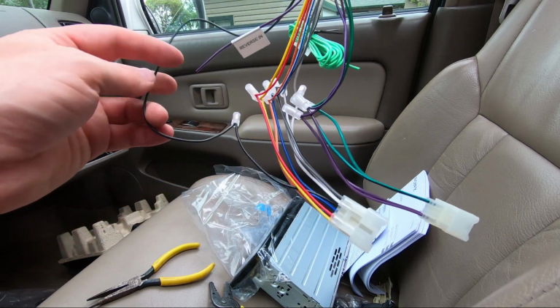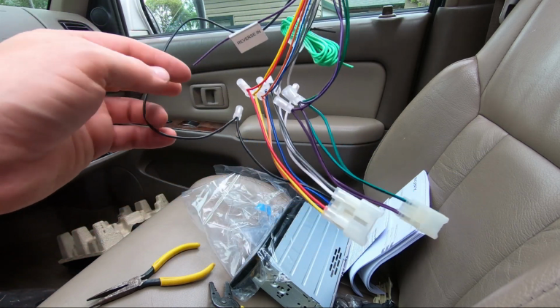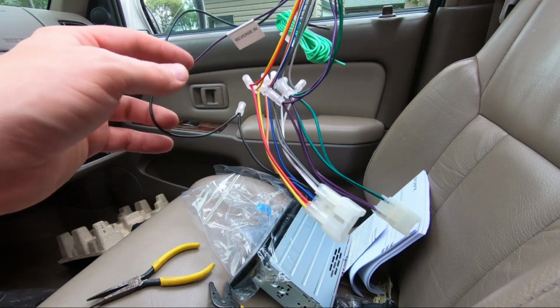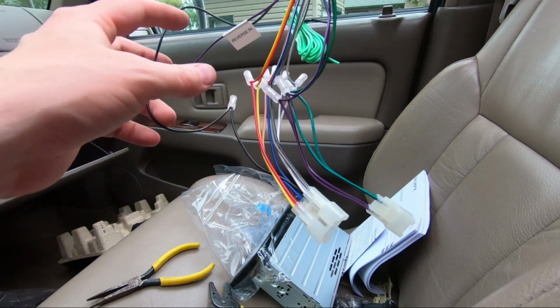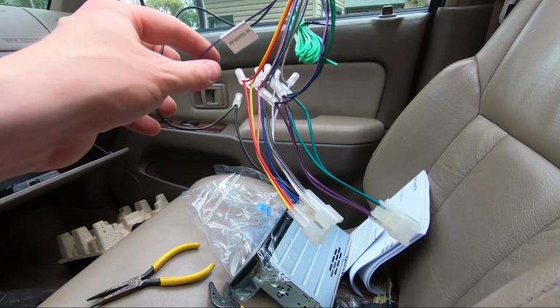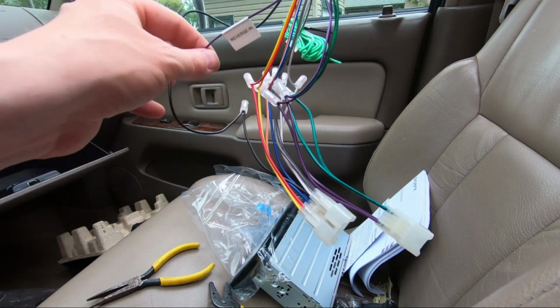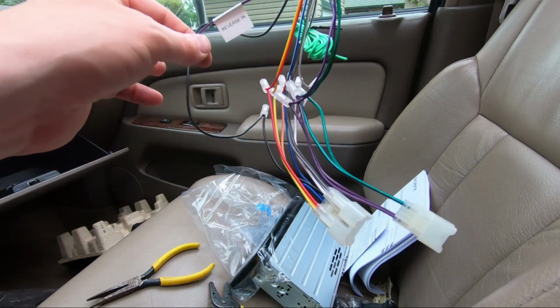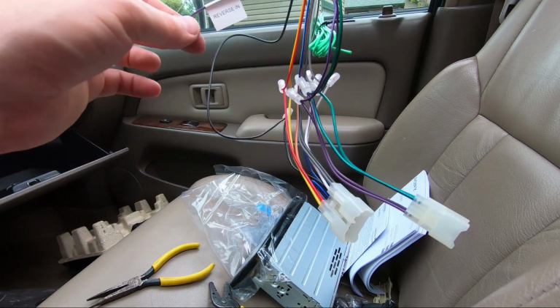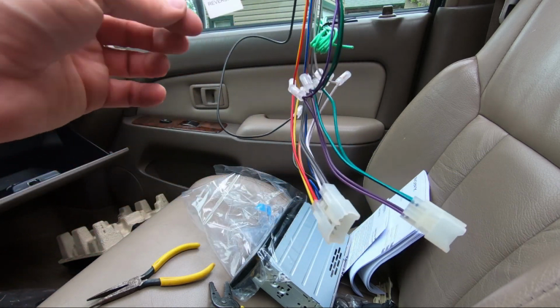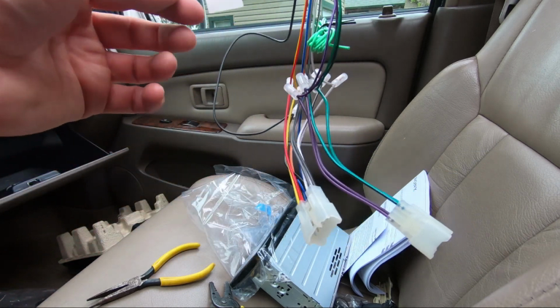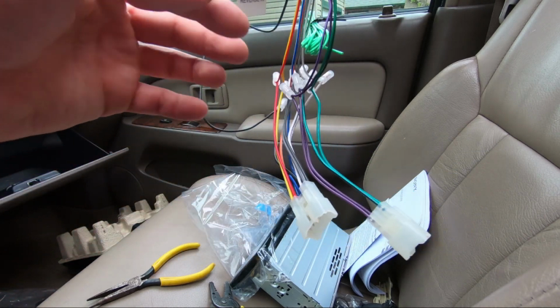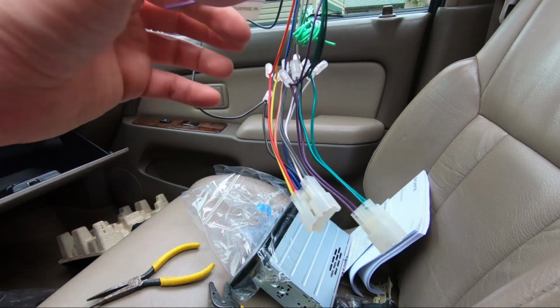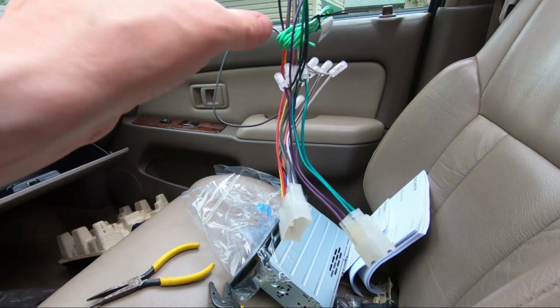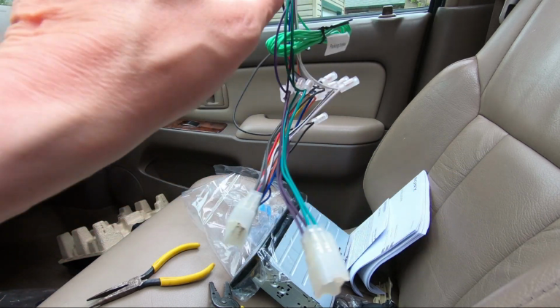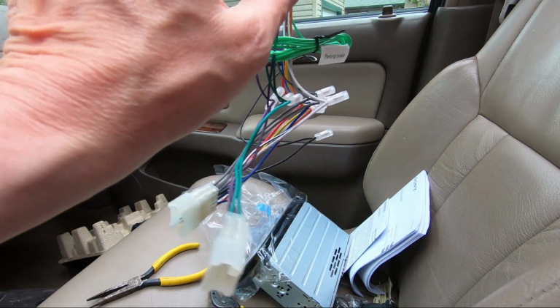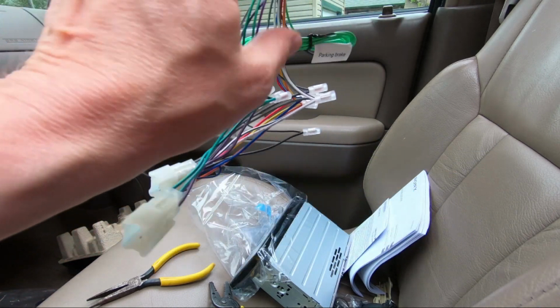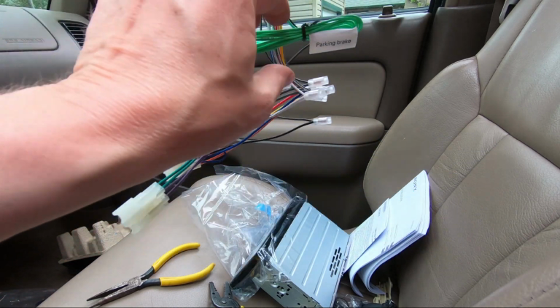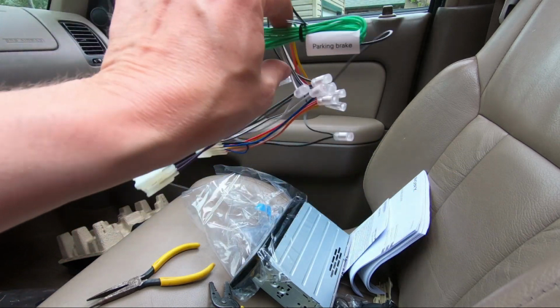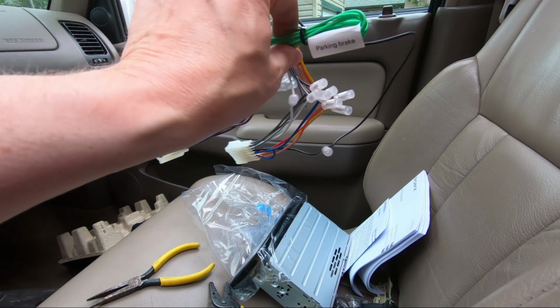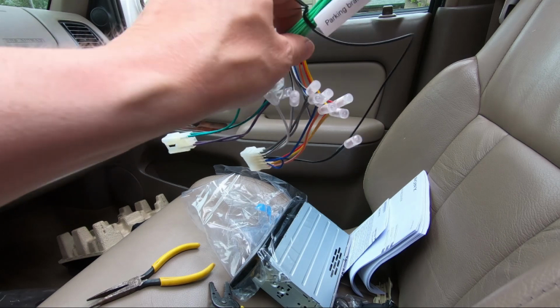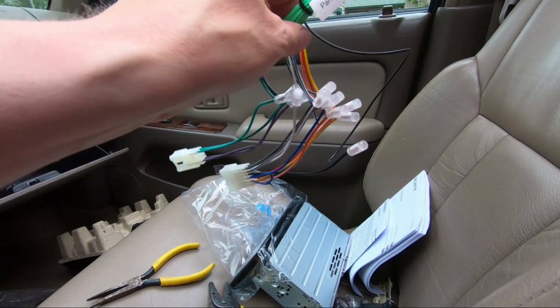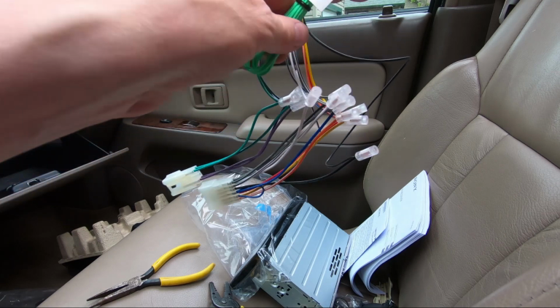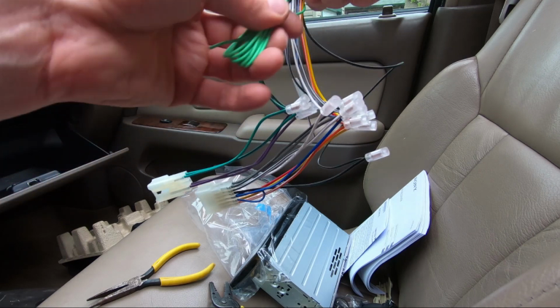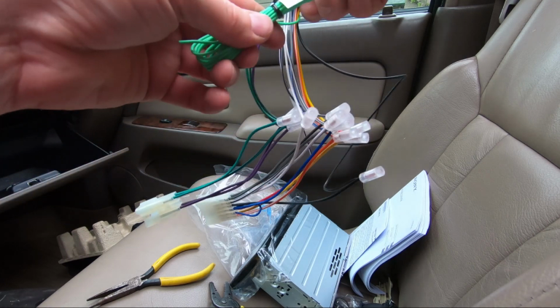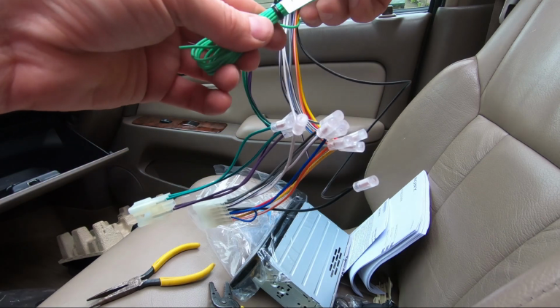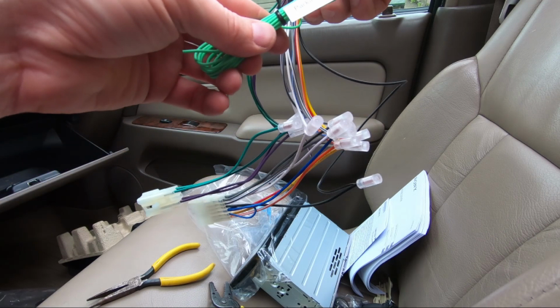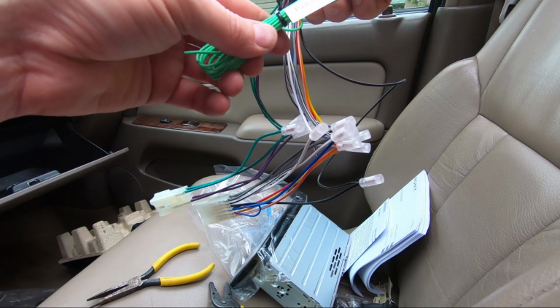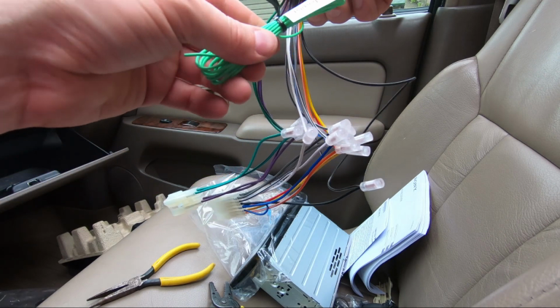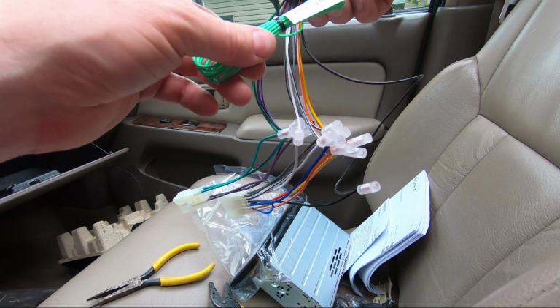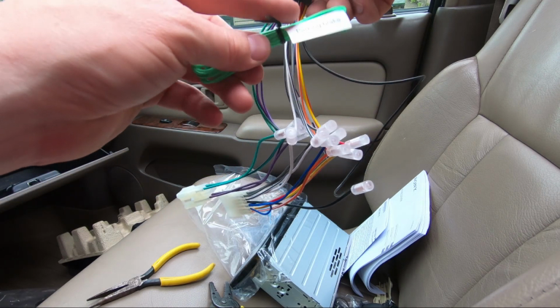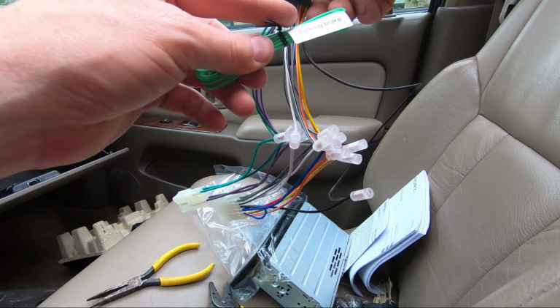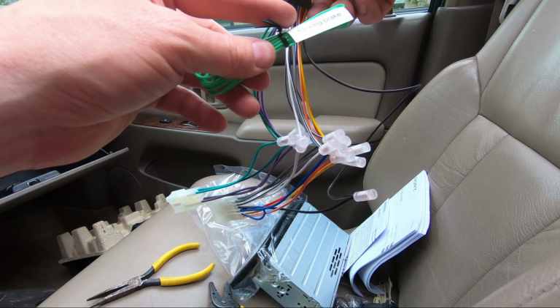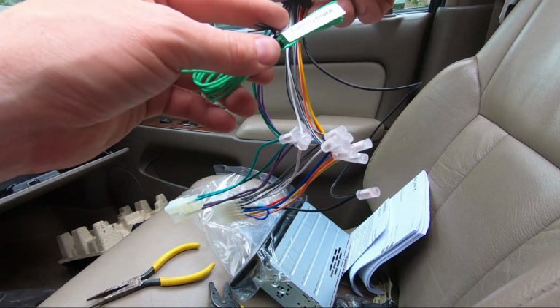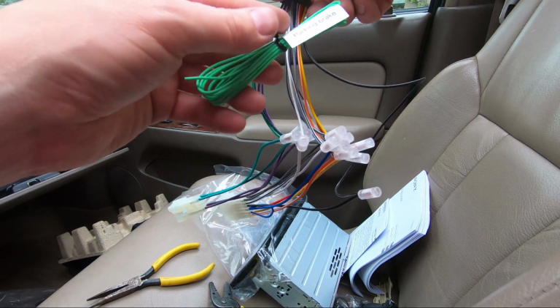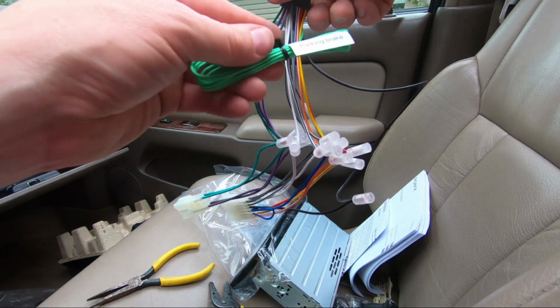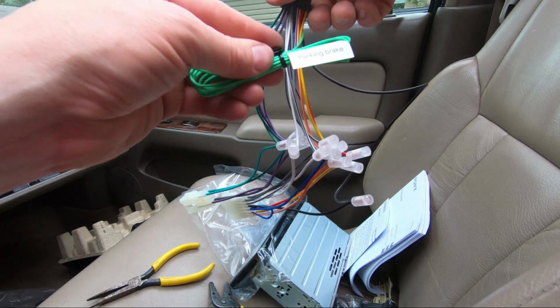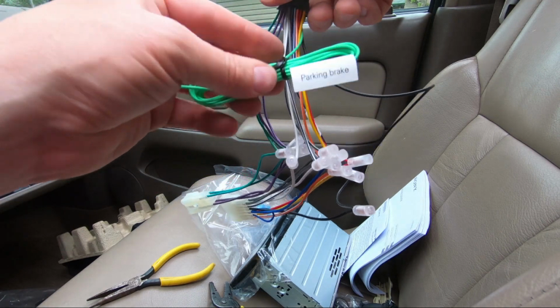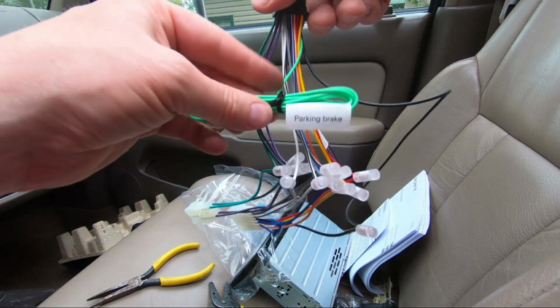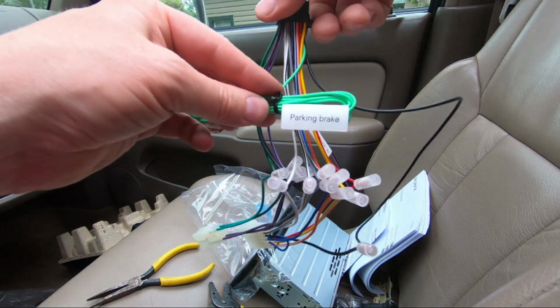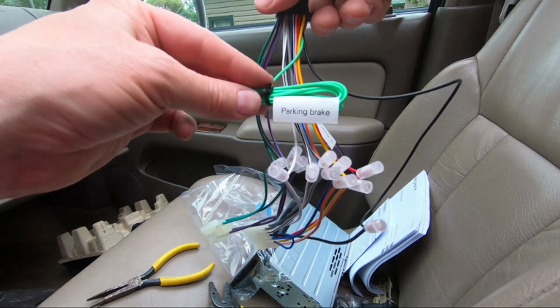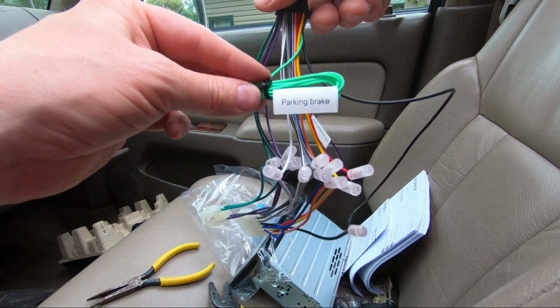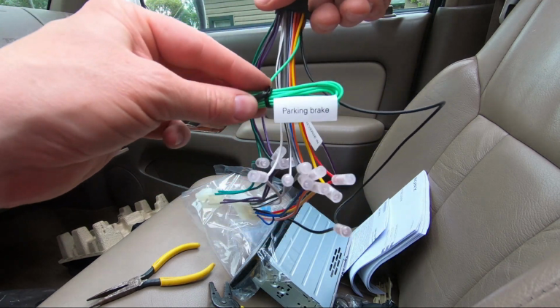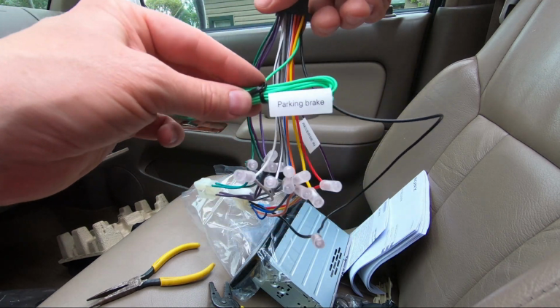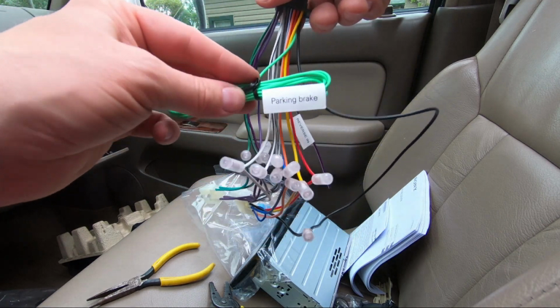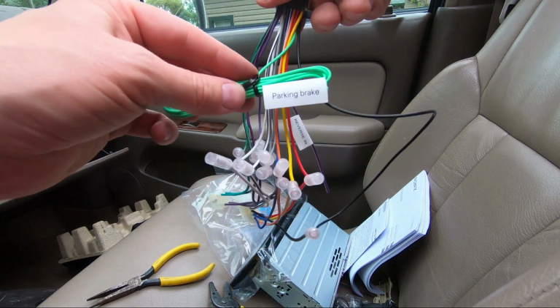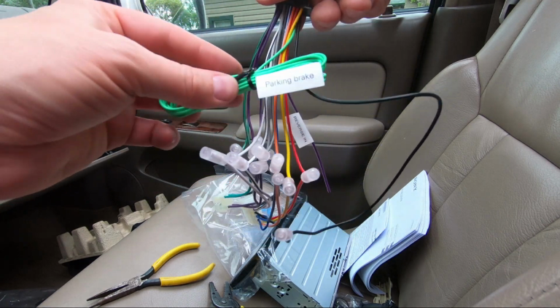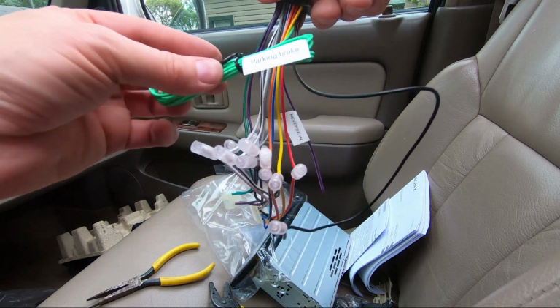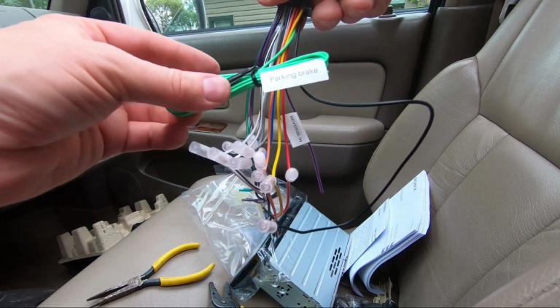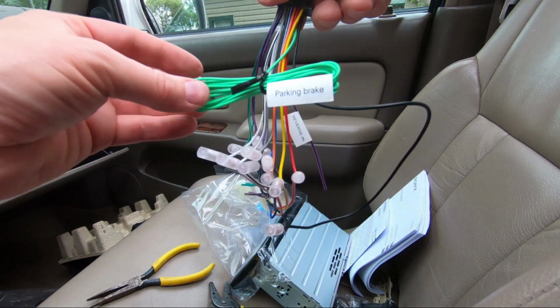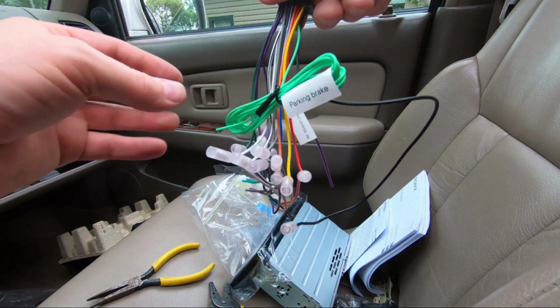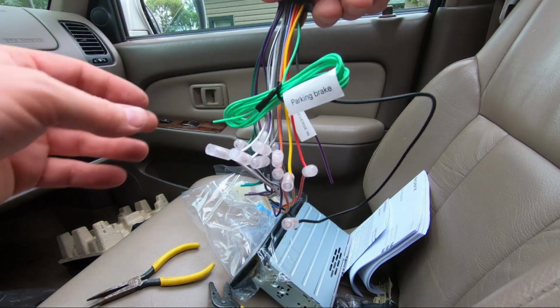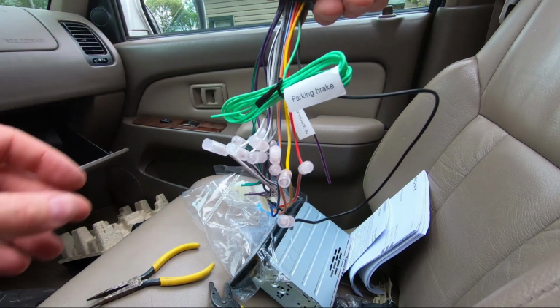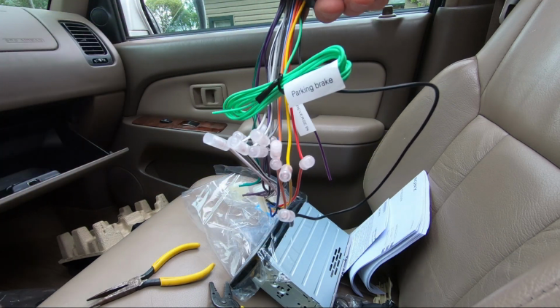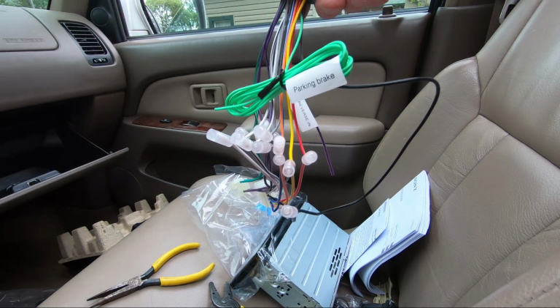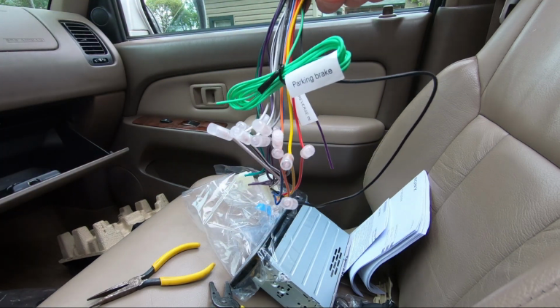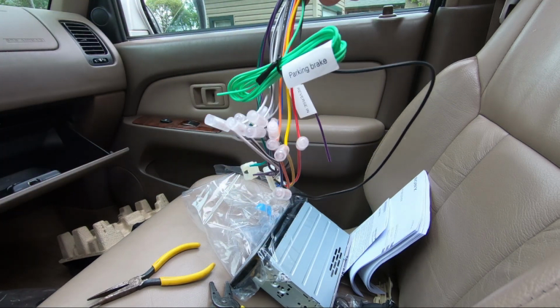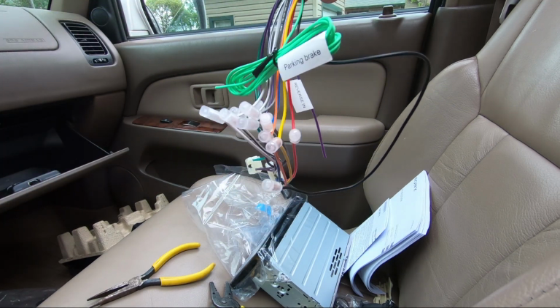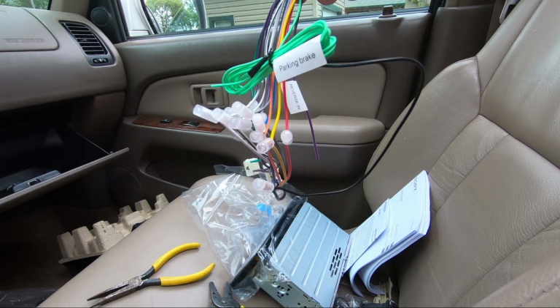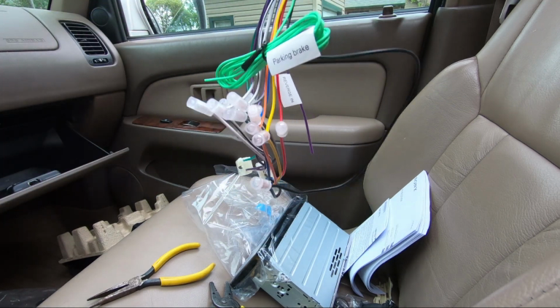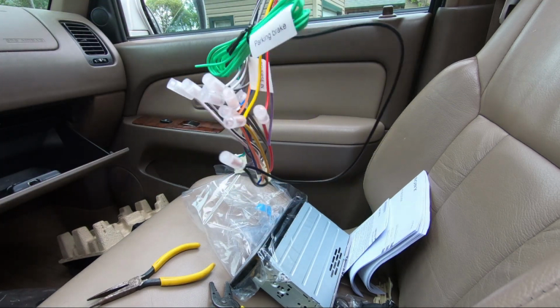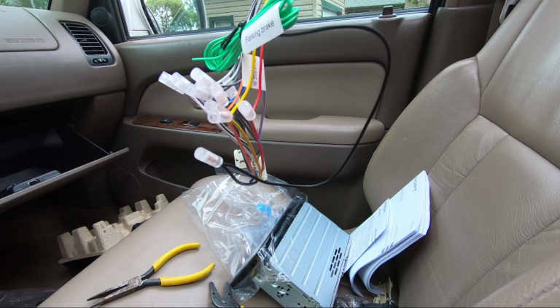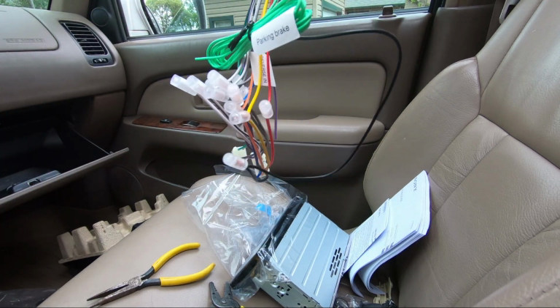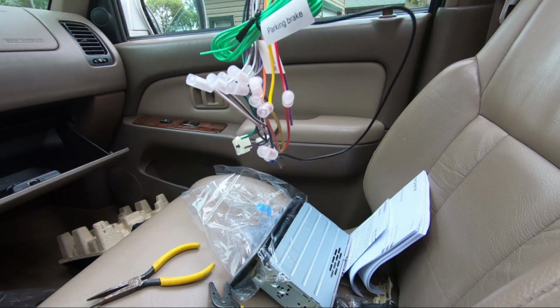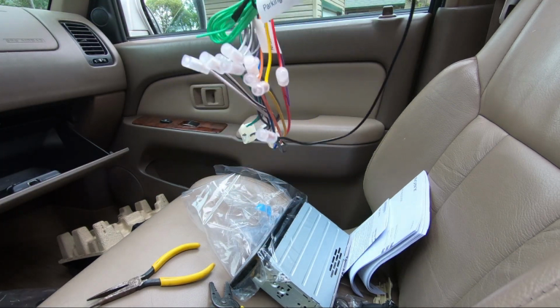The one I don't have hooked up yet is the parking brake wire. I'm going to see if I need that — hopefully I don't, but if I do it's not a big issue.